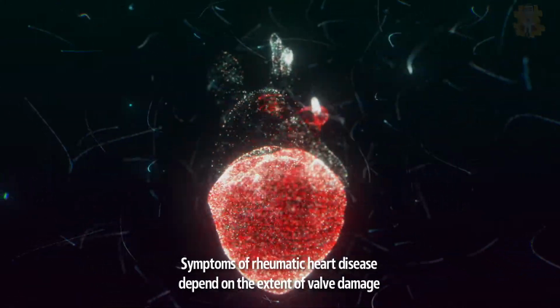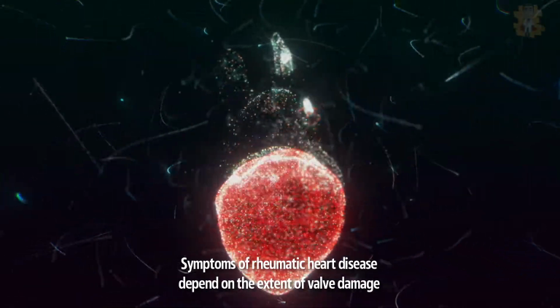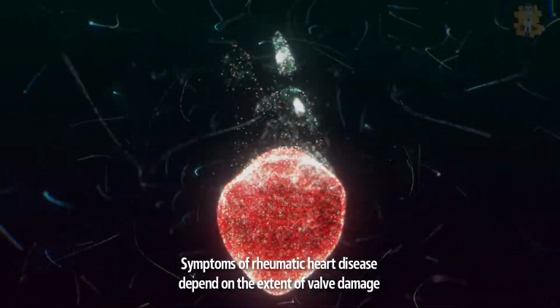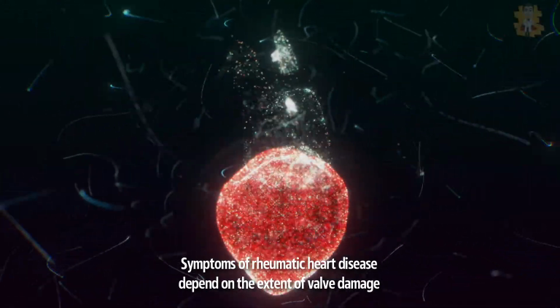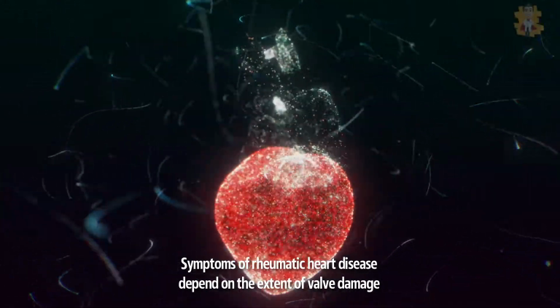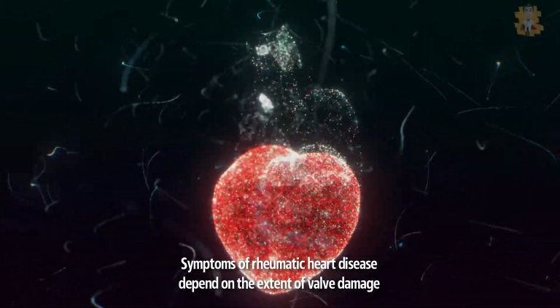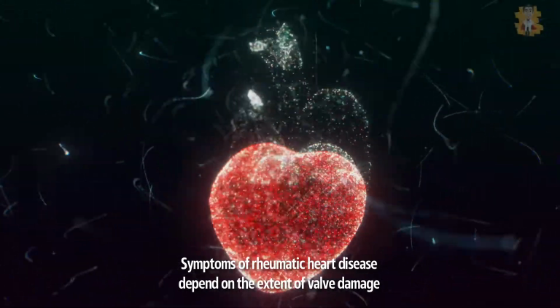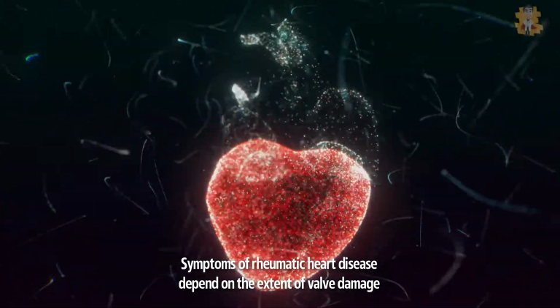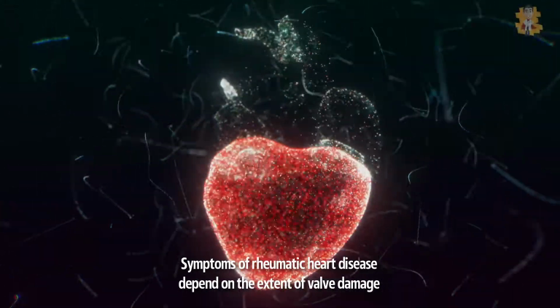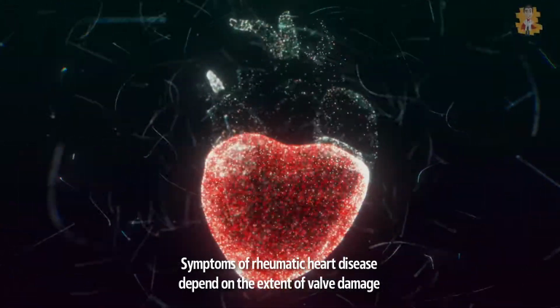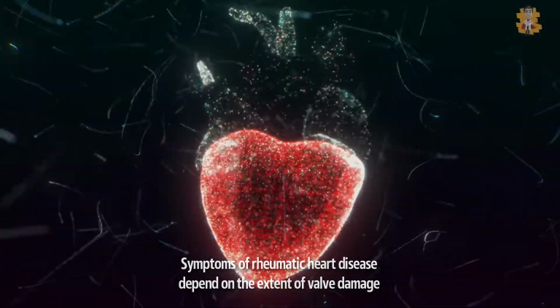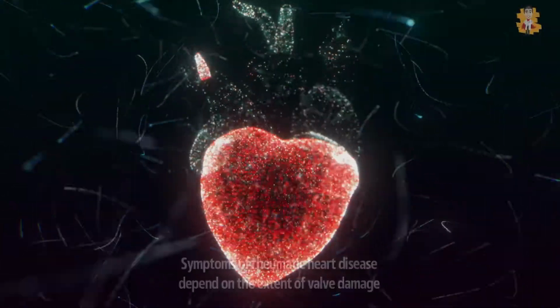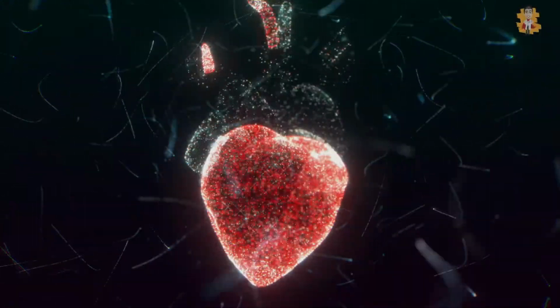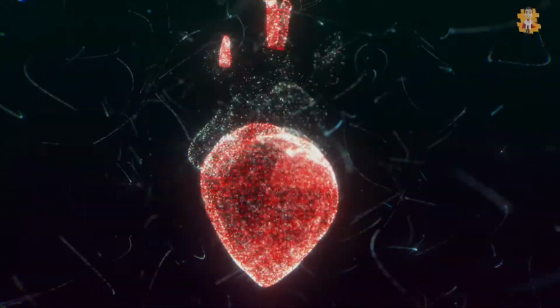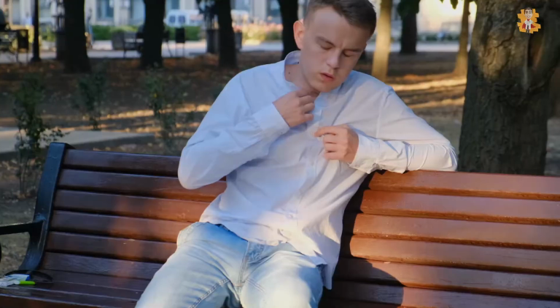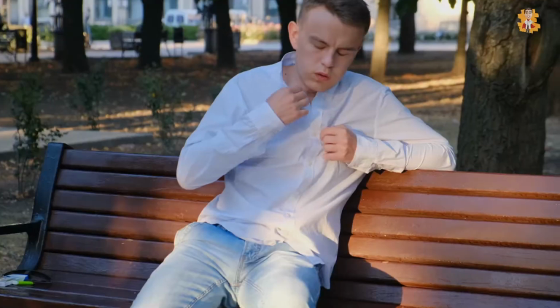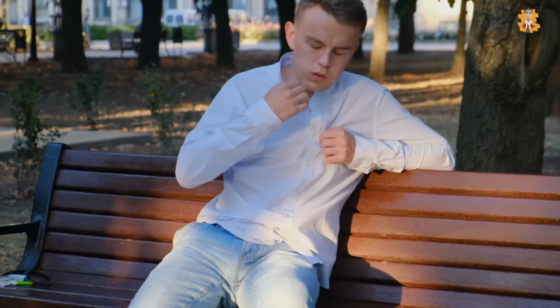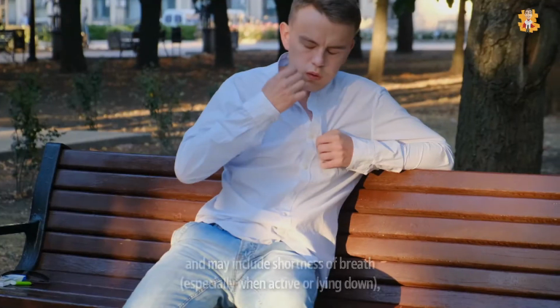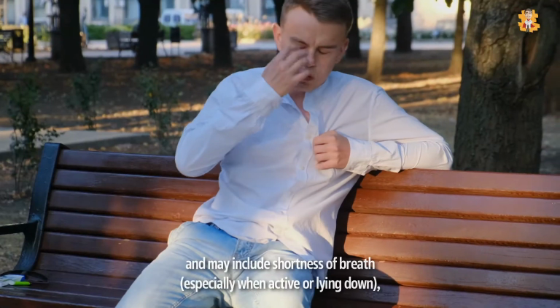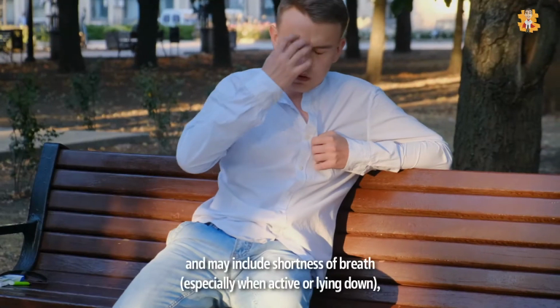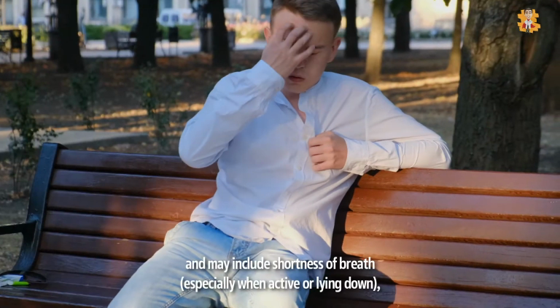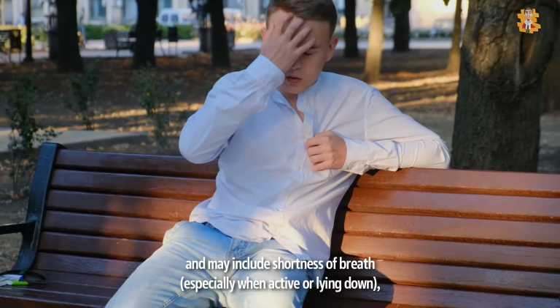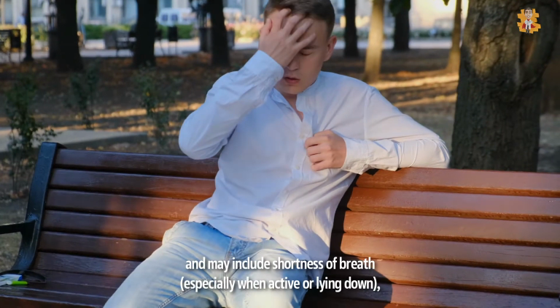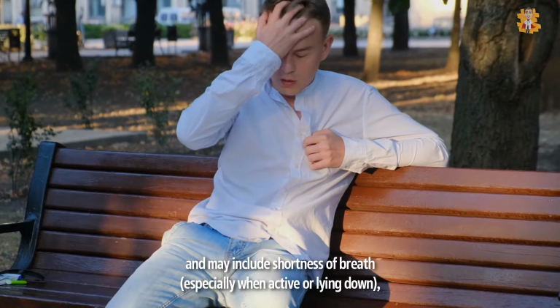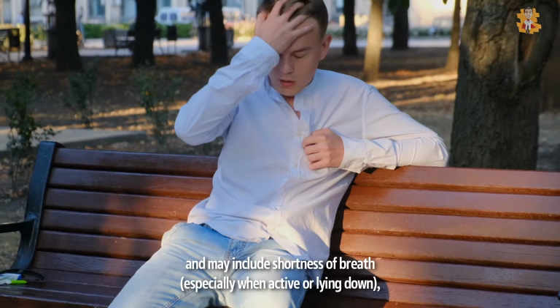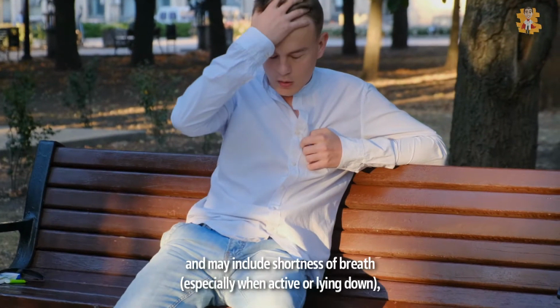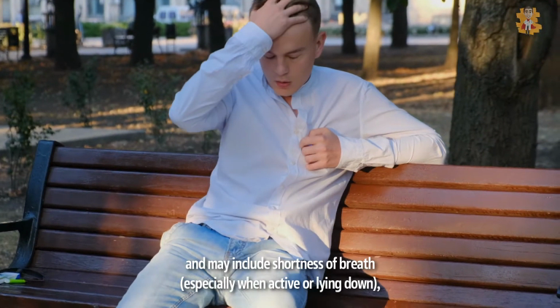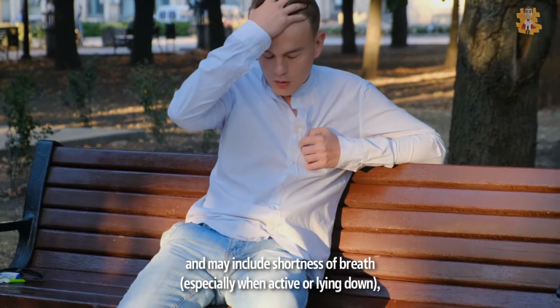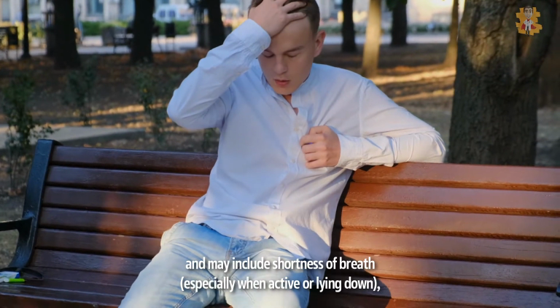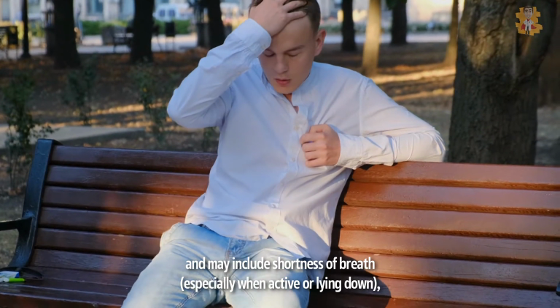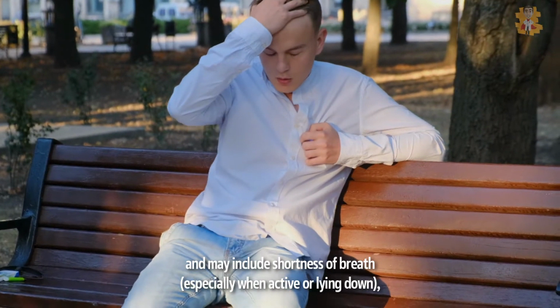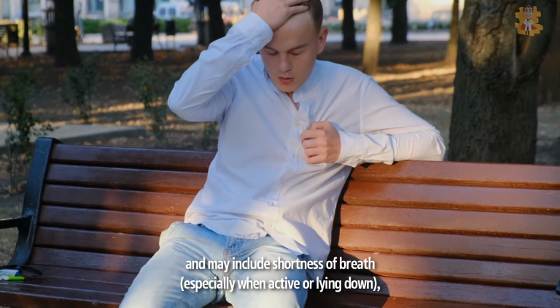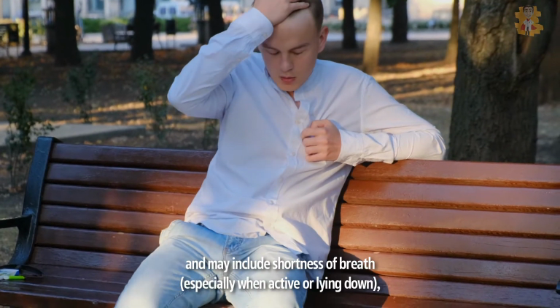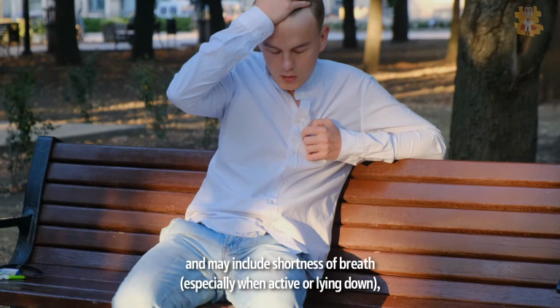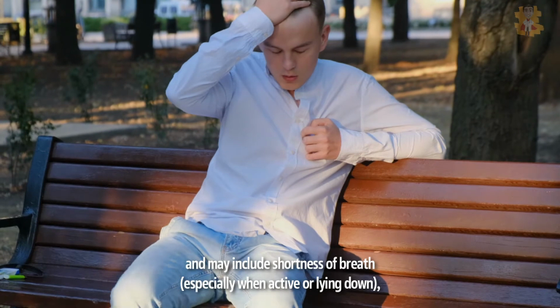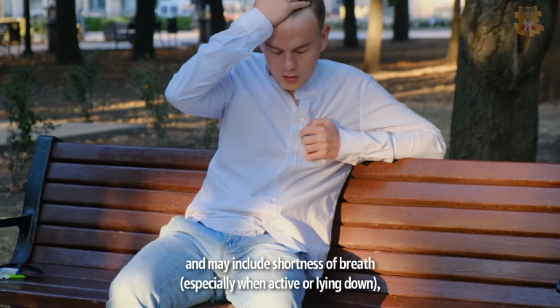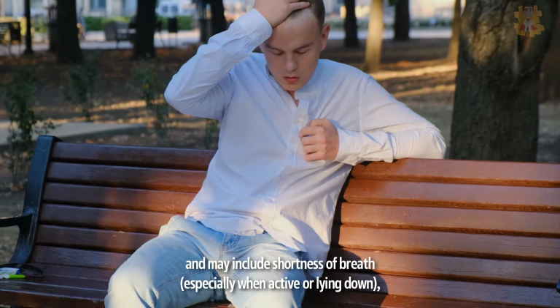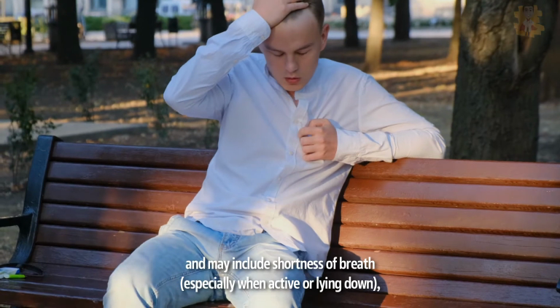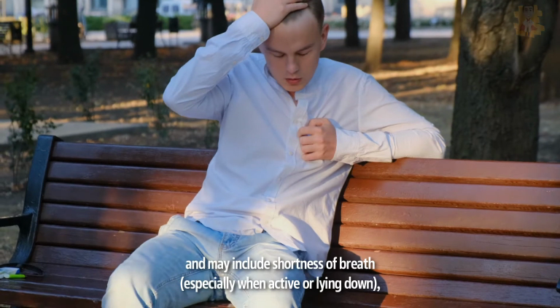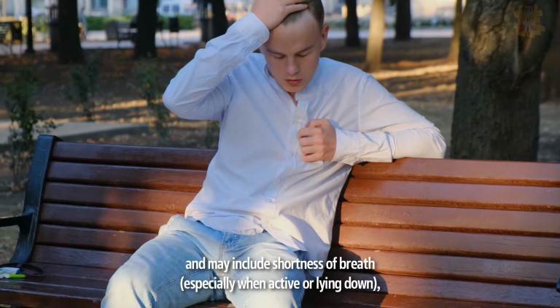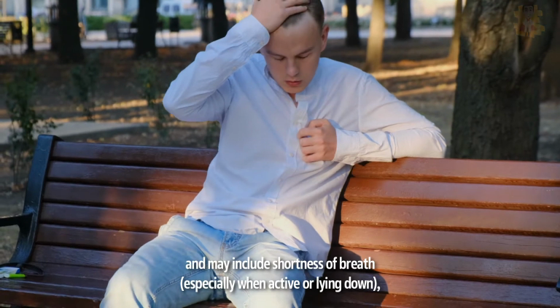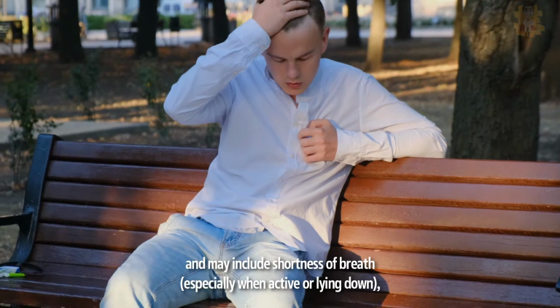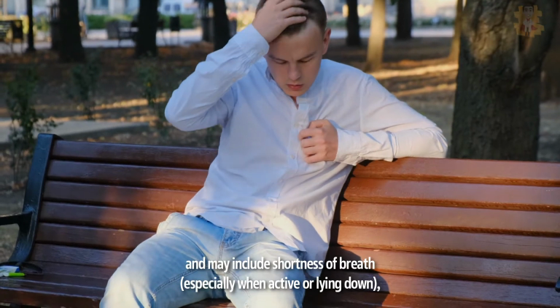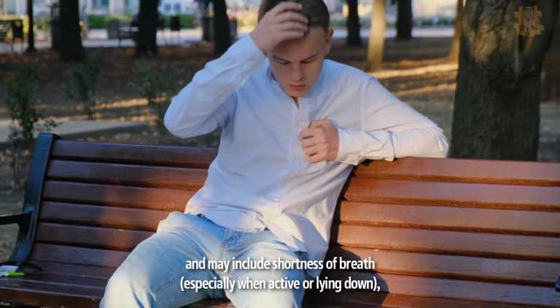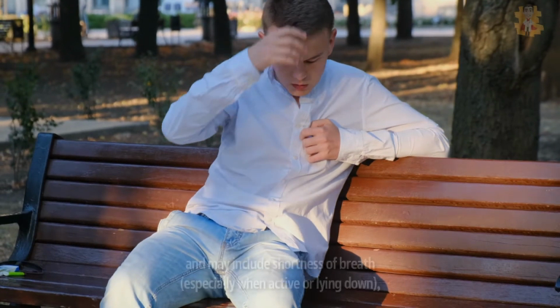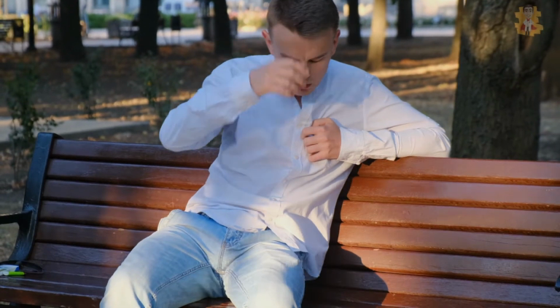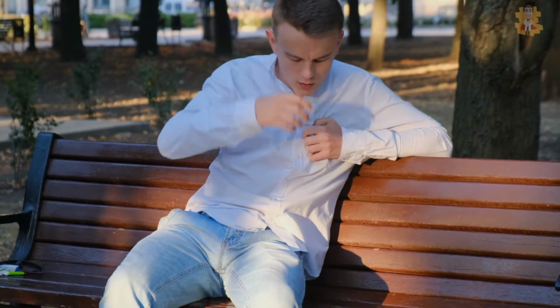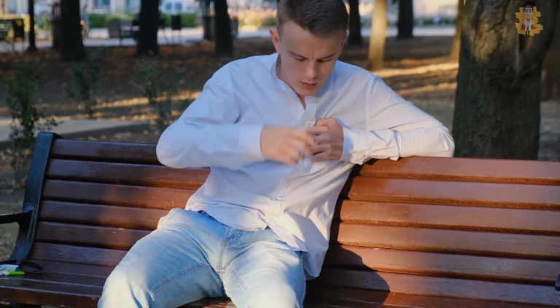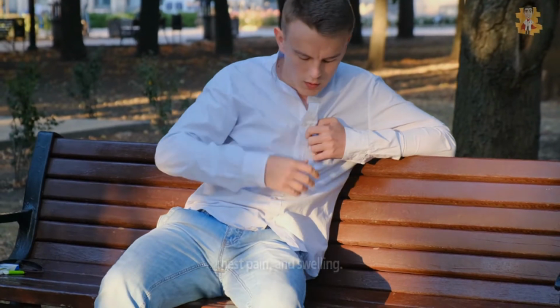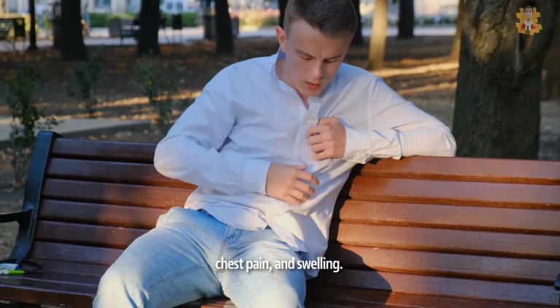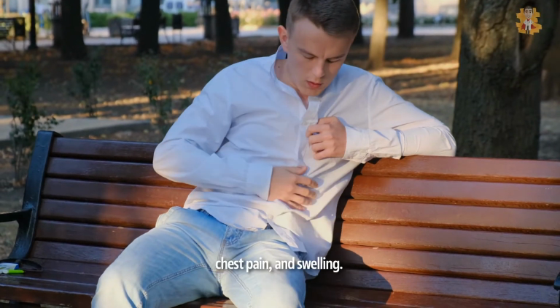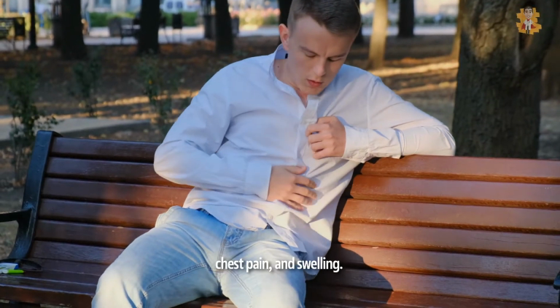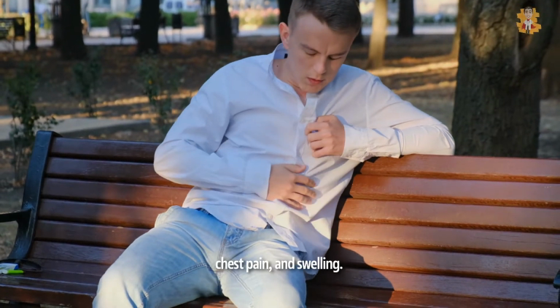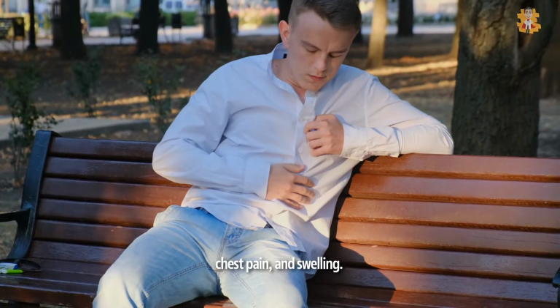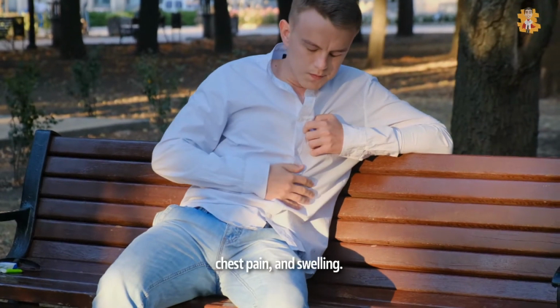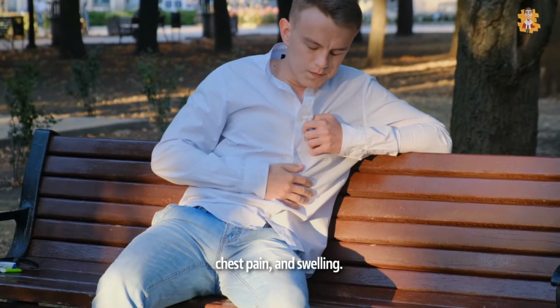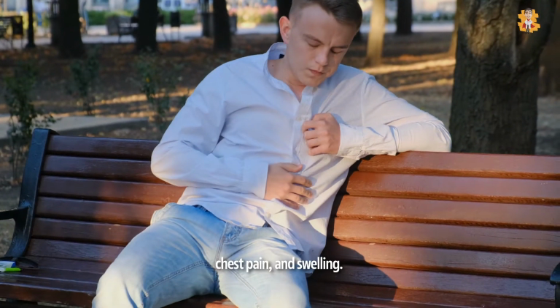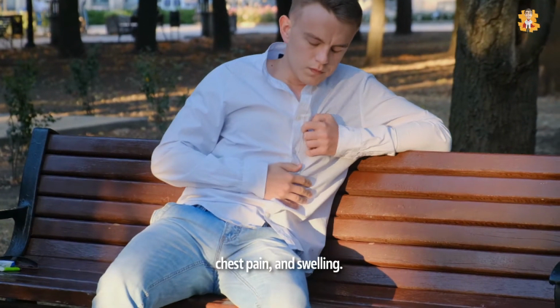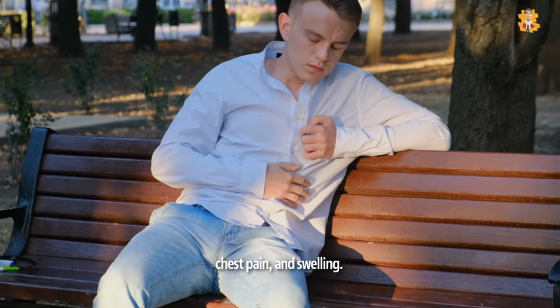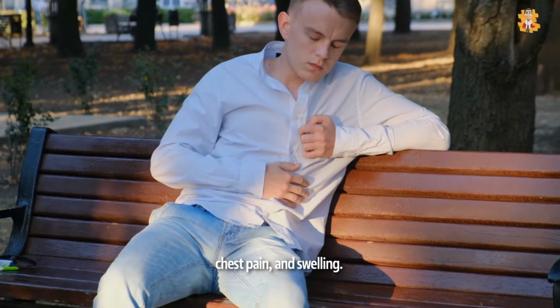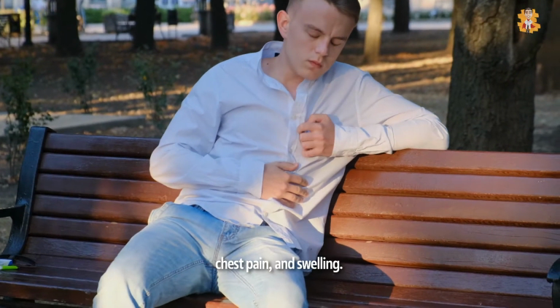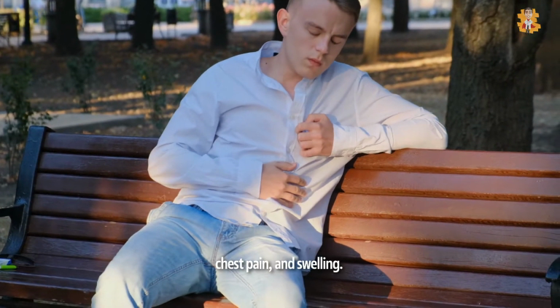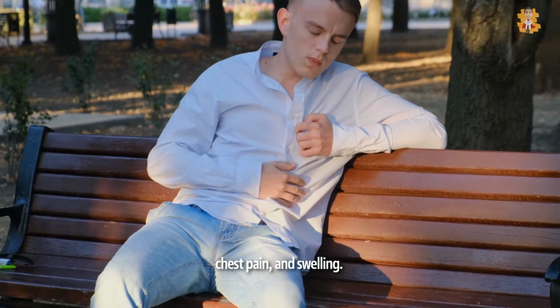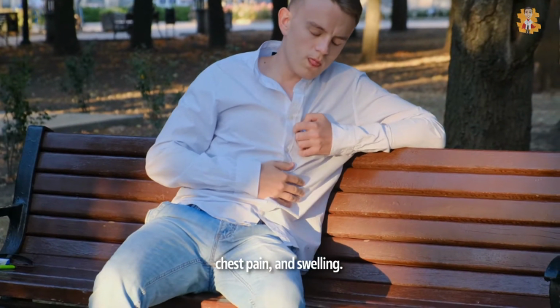Symptoms of rheumatic heart disease depend on the extent of valve damage and may include shortness of breath, especially when active or lying down, as well as chest pain and swelling.